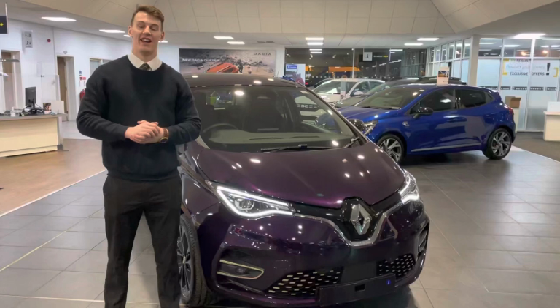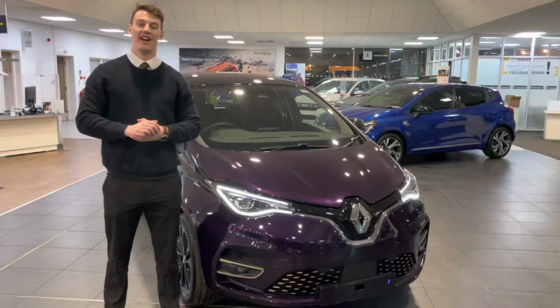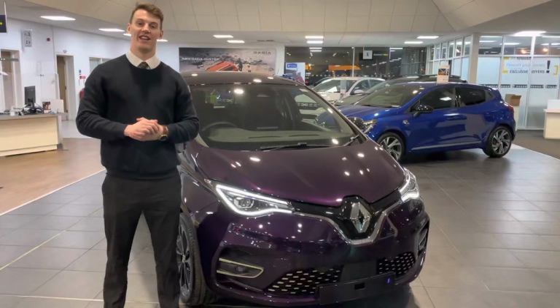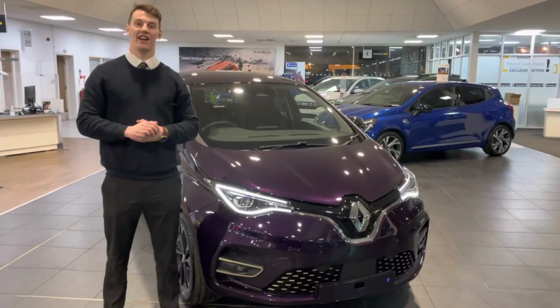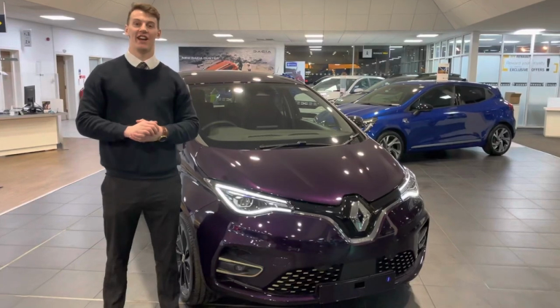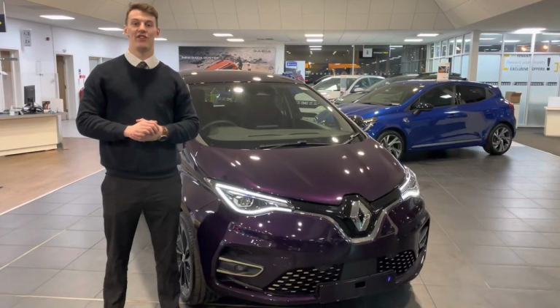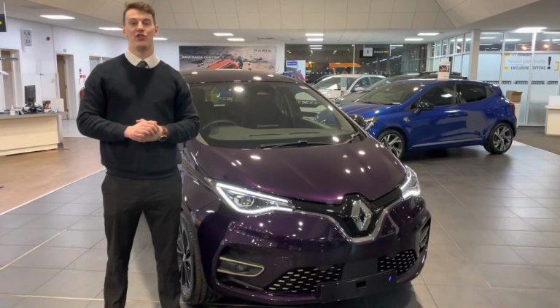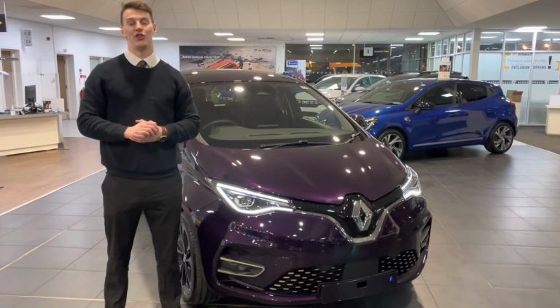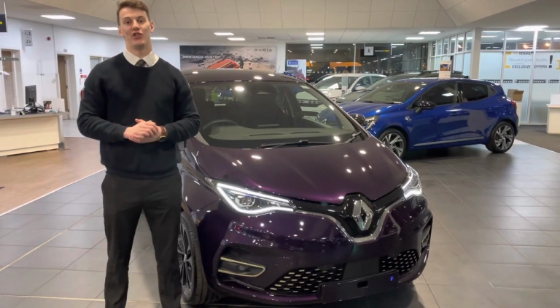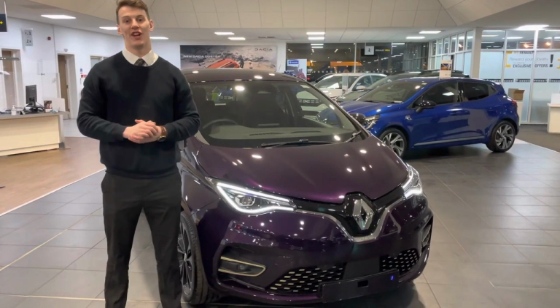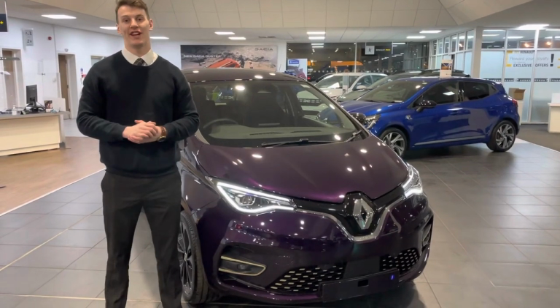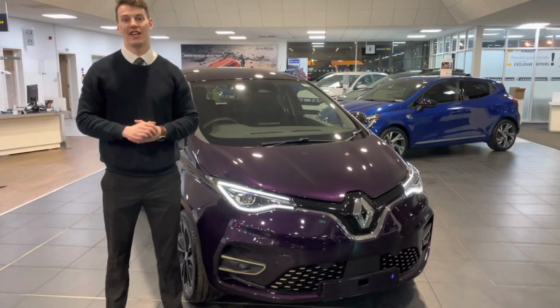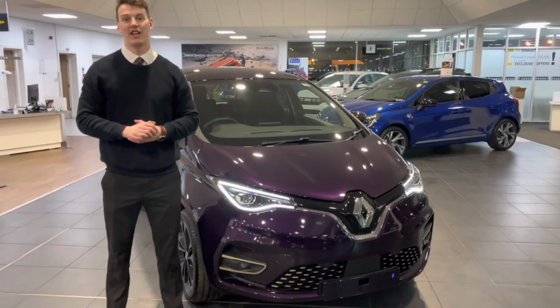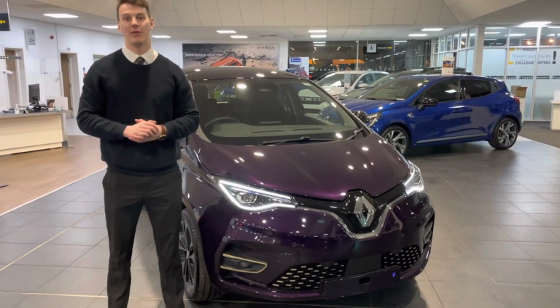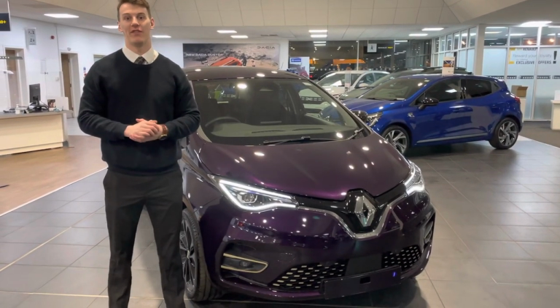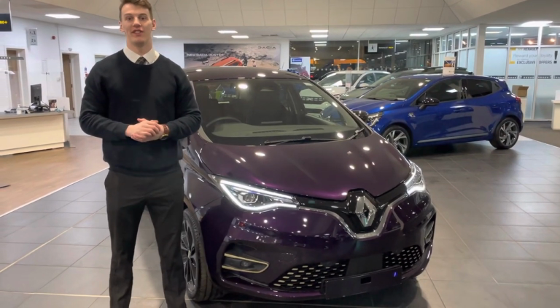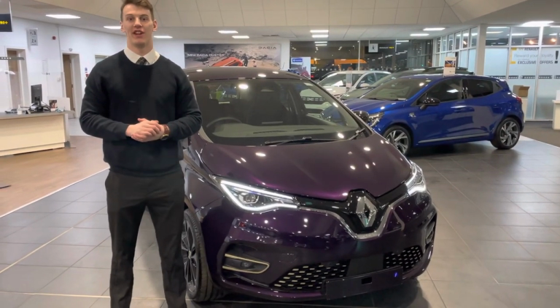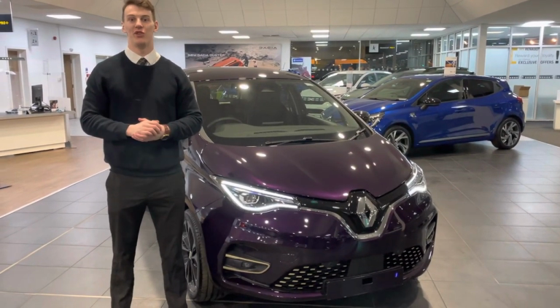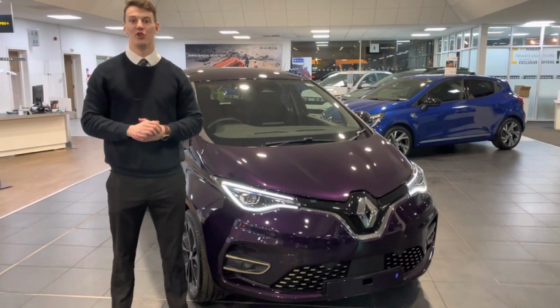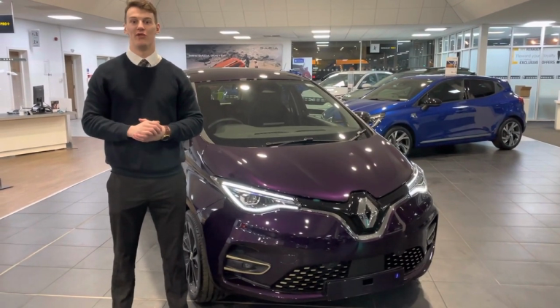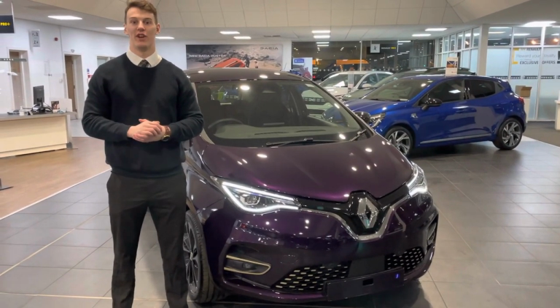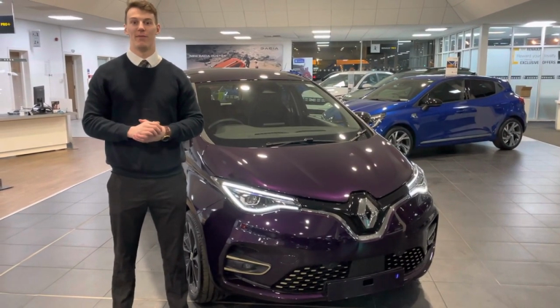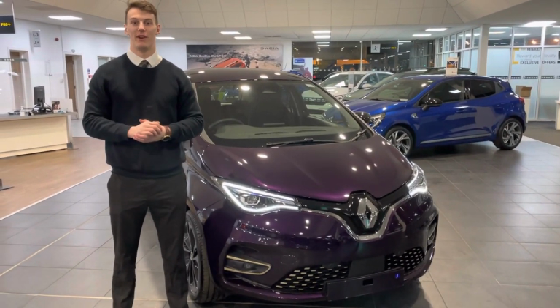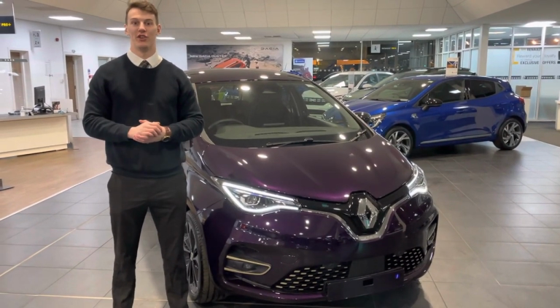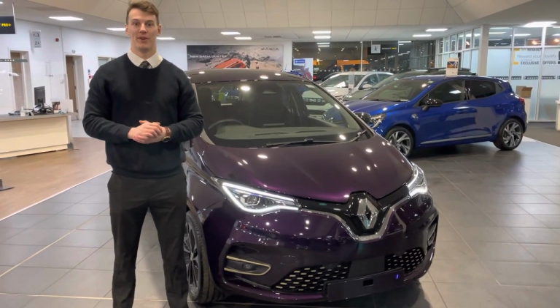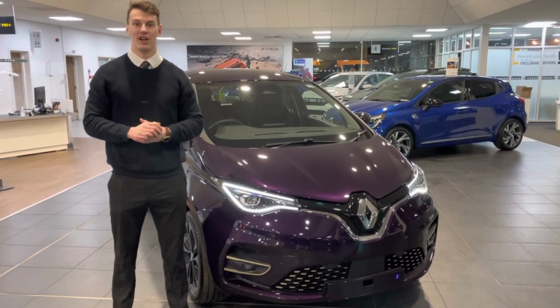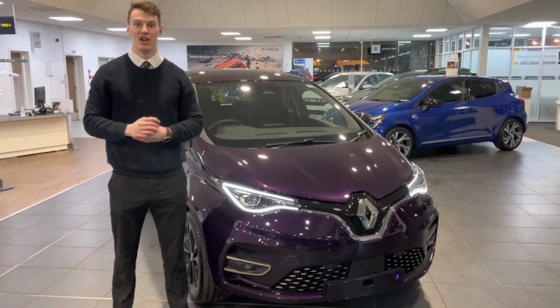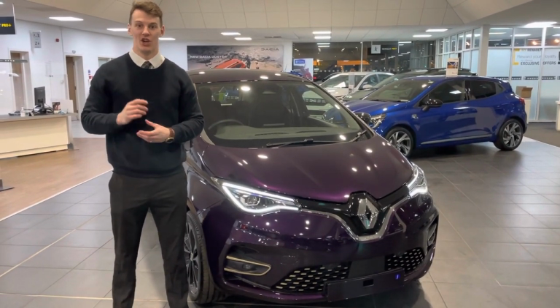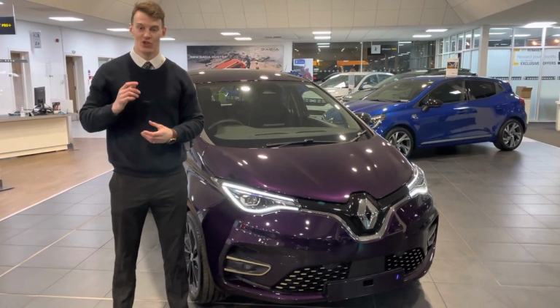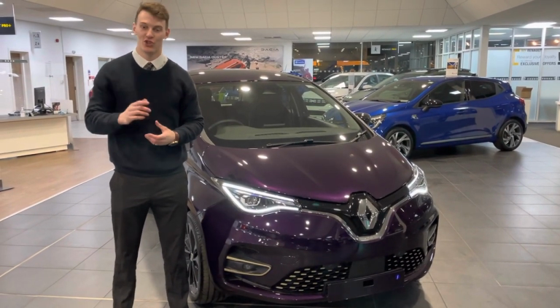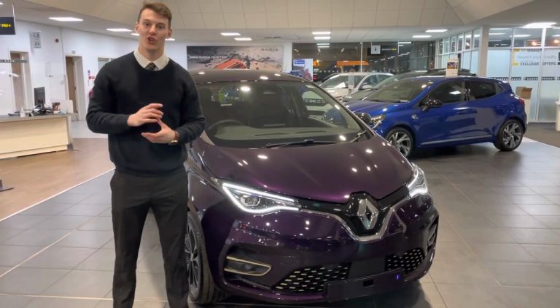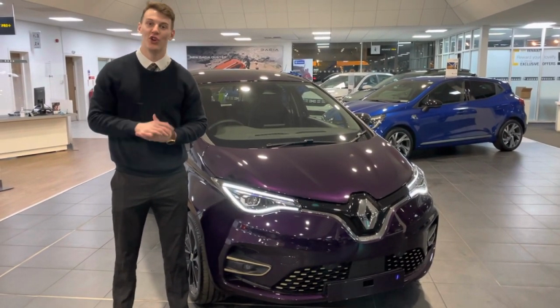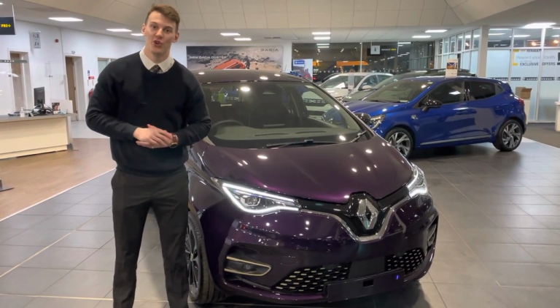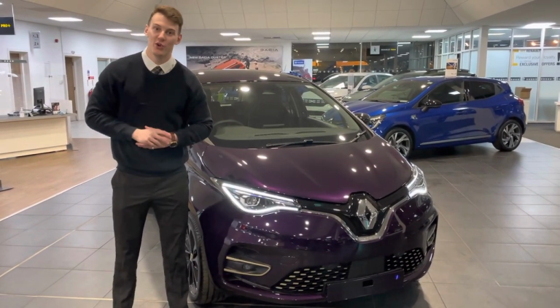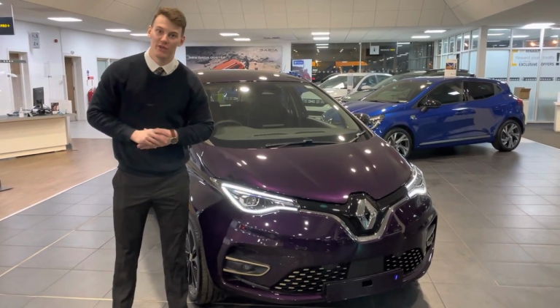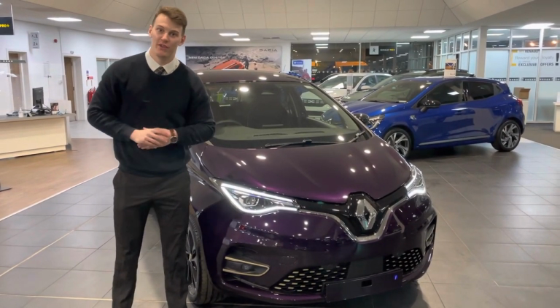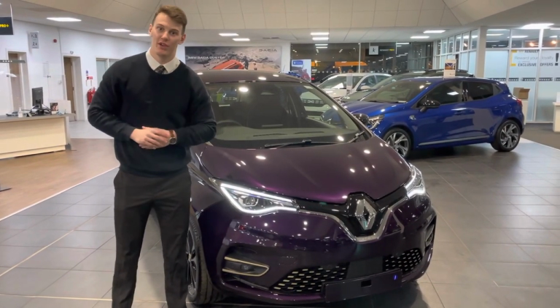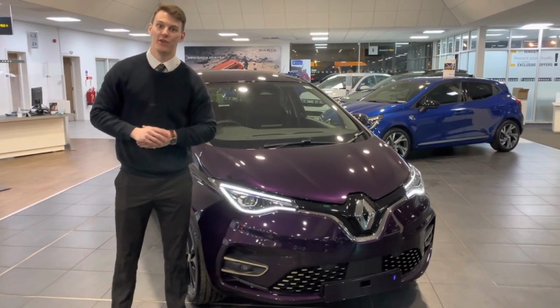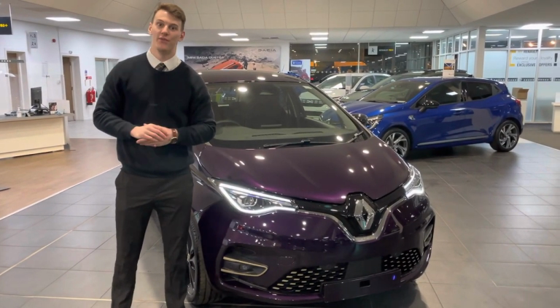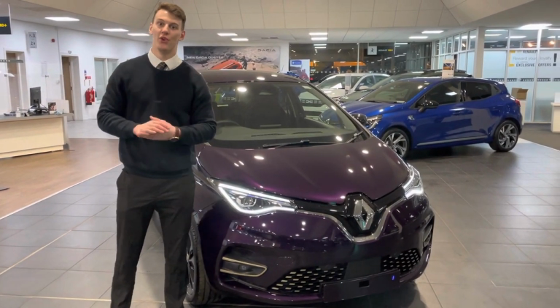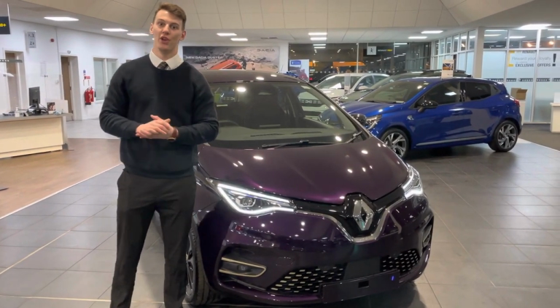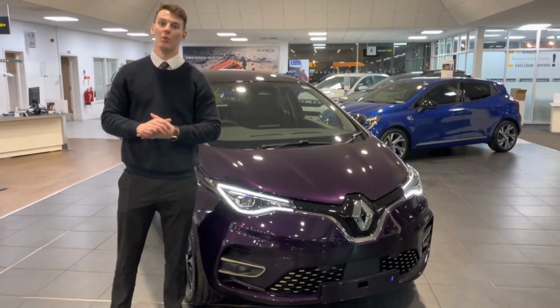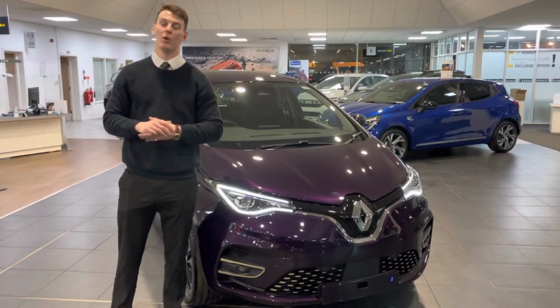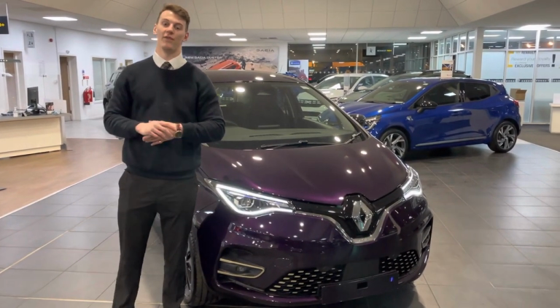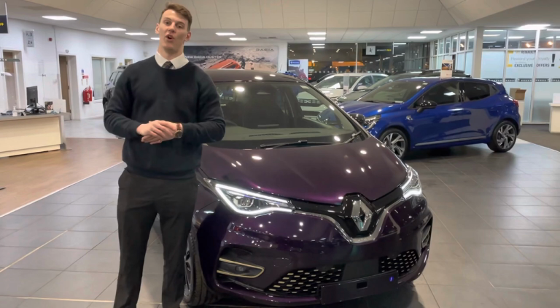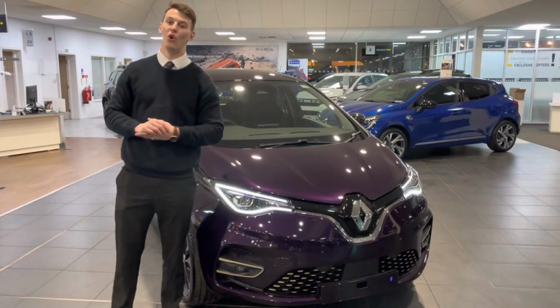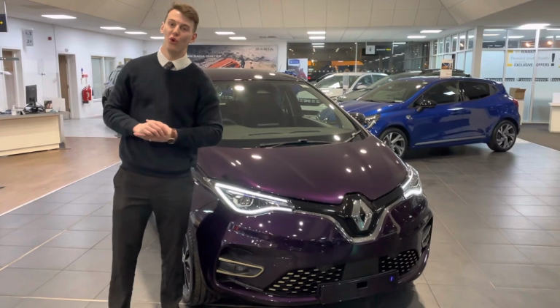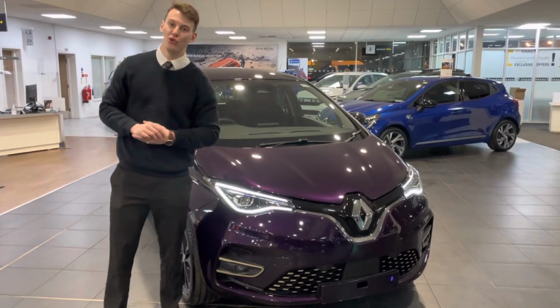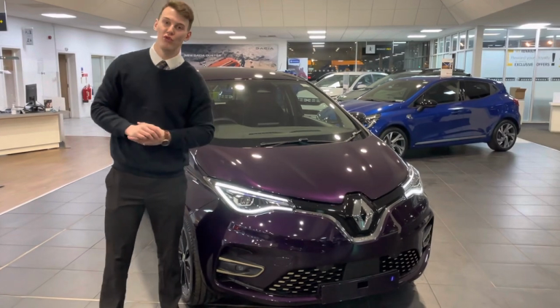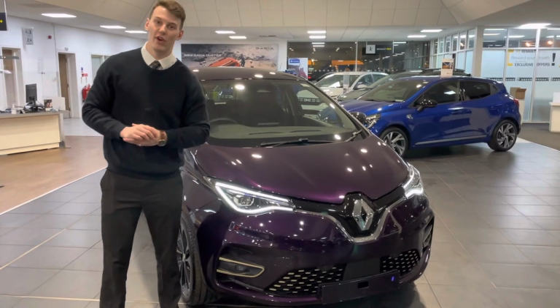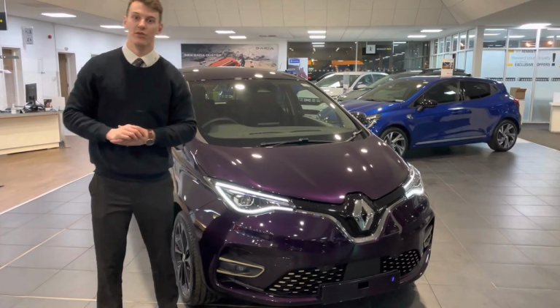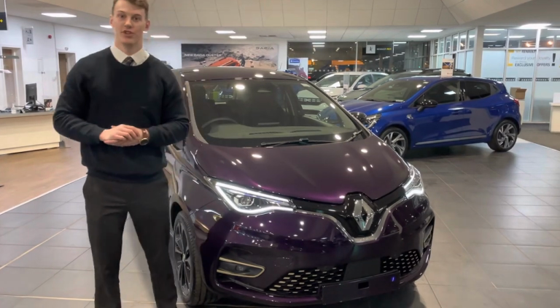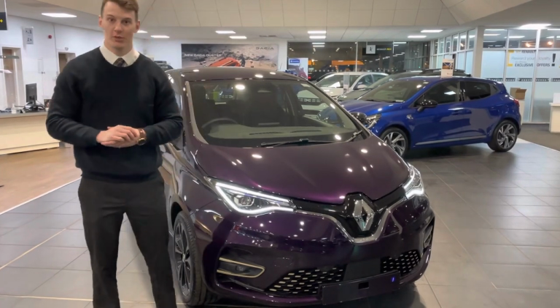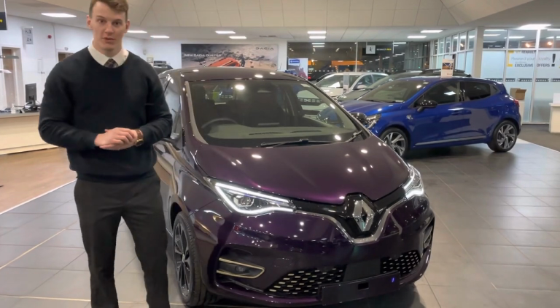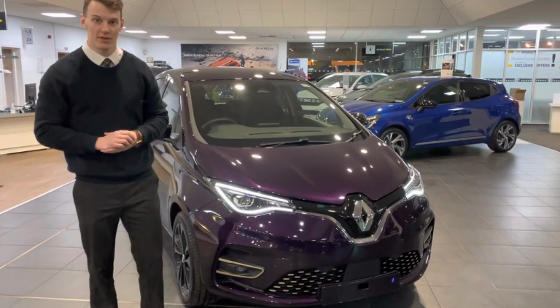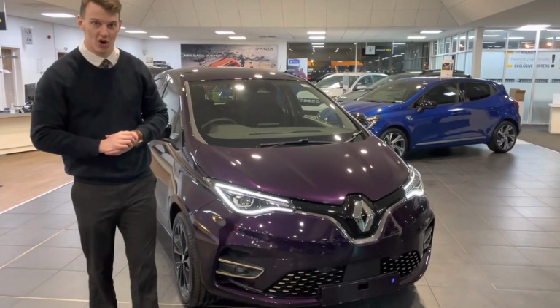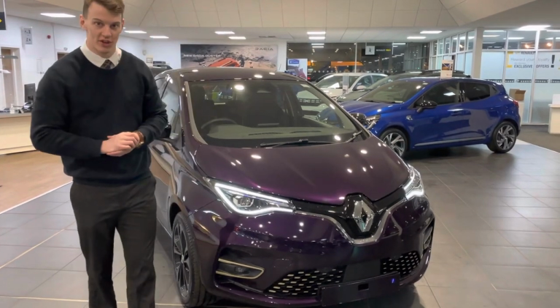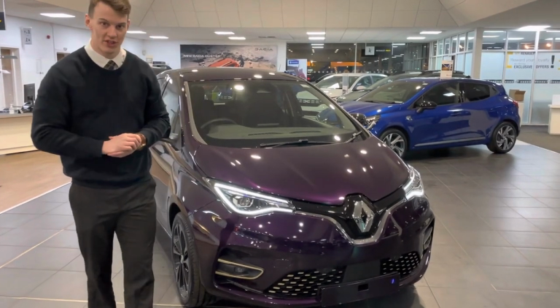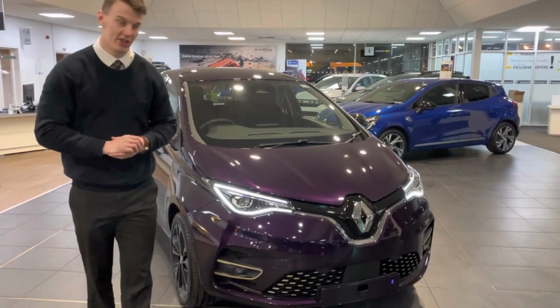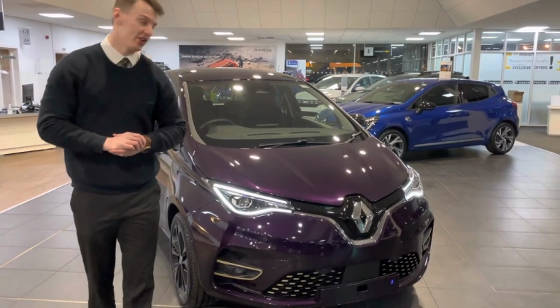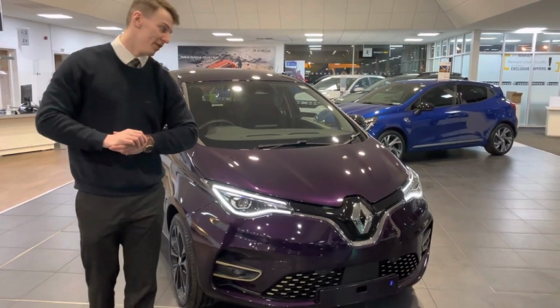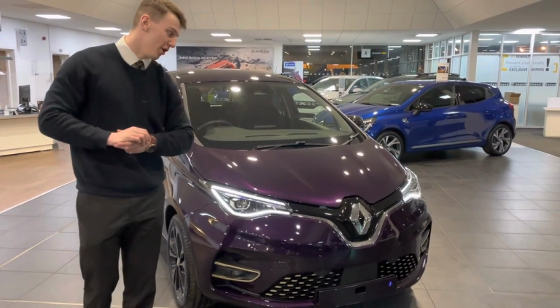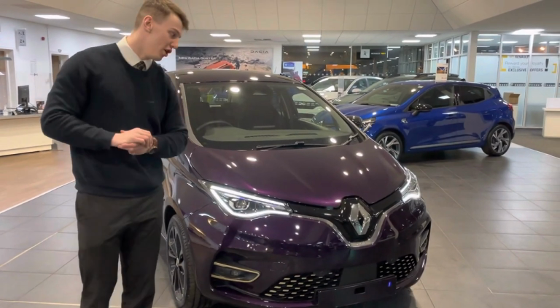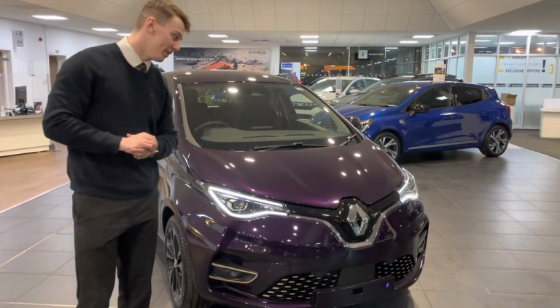Hi guys, it's Just Jack here from Evans Halshaw Venom, Middlesbrough. Just thought I'd do a quick video for you on one of our all new Venom Zoe's we've got in stock at the moment.